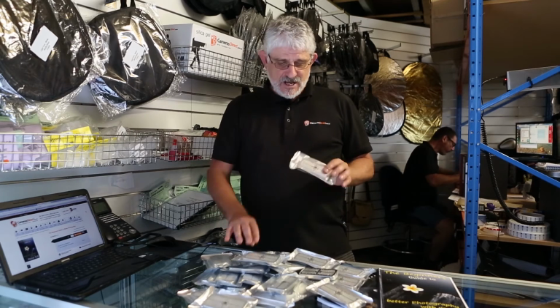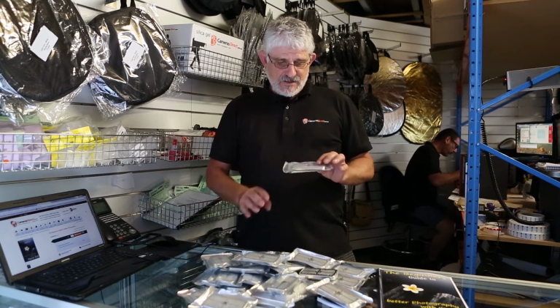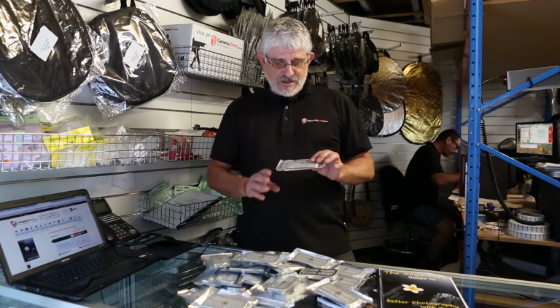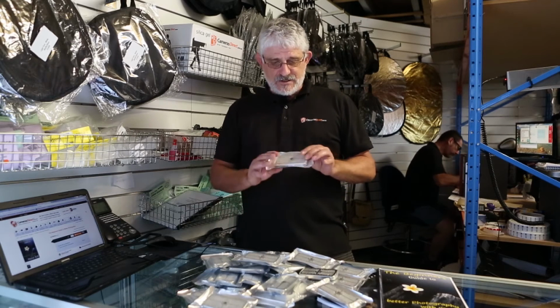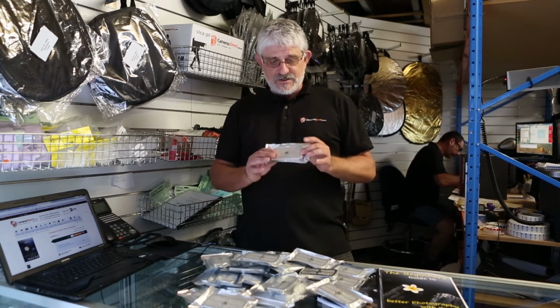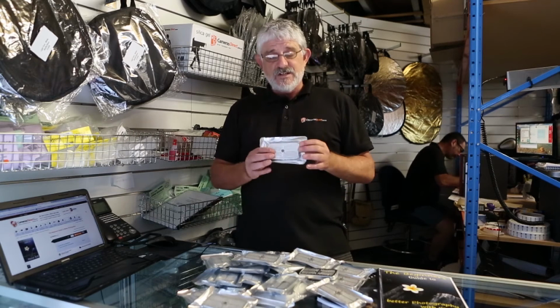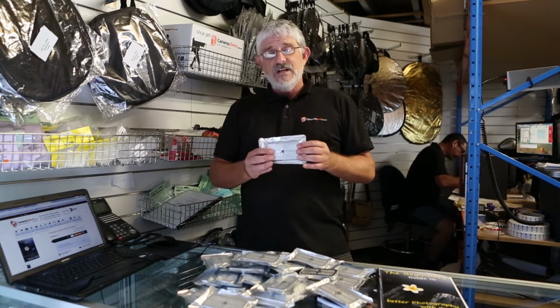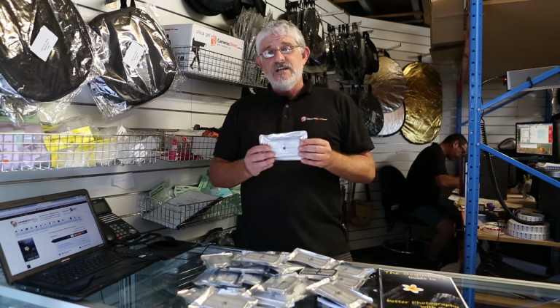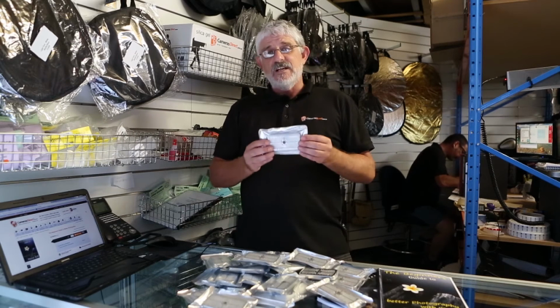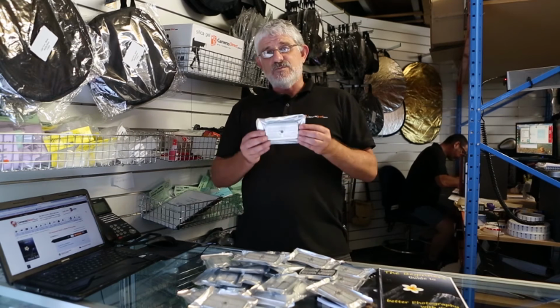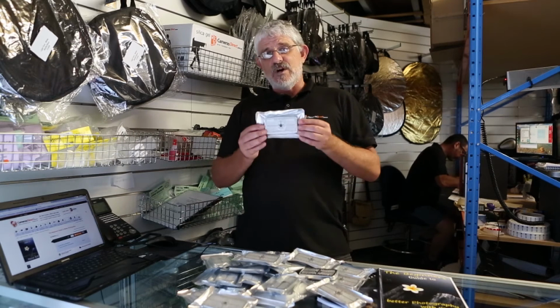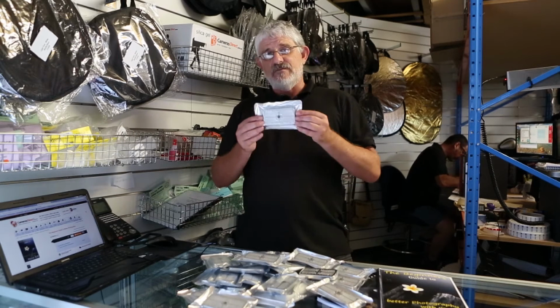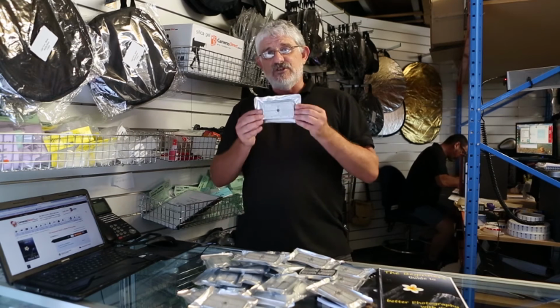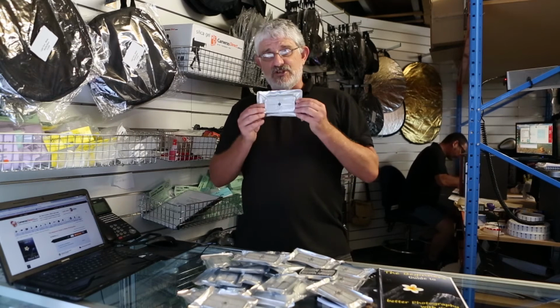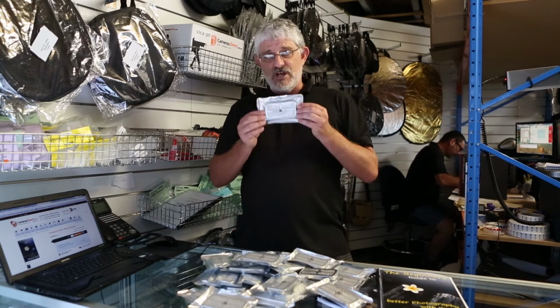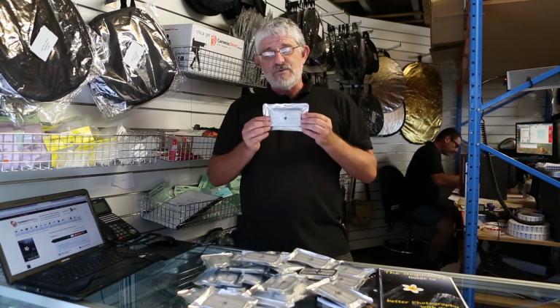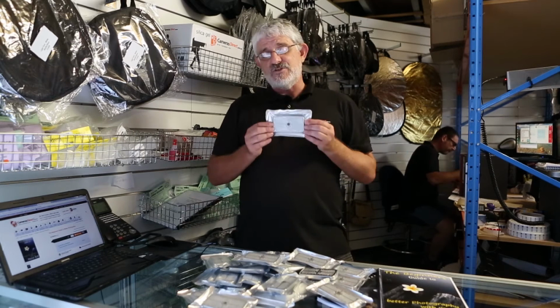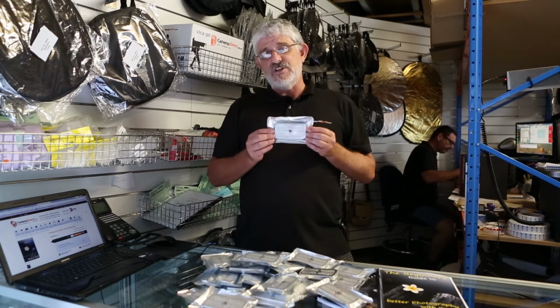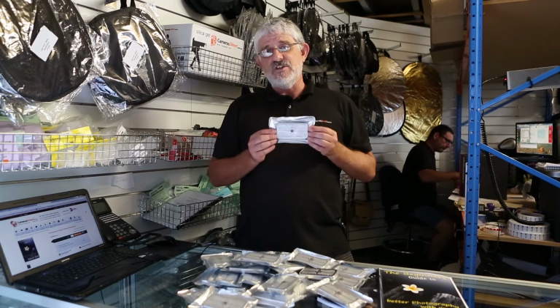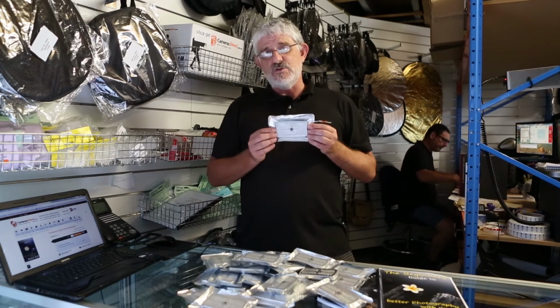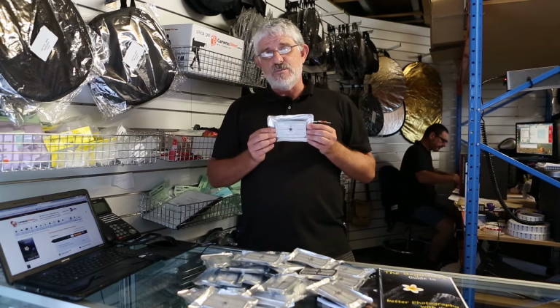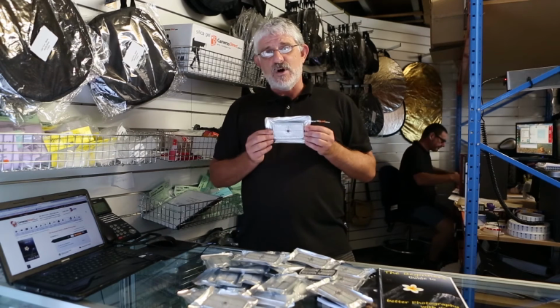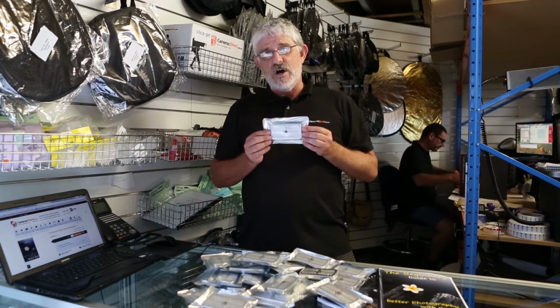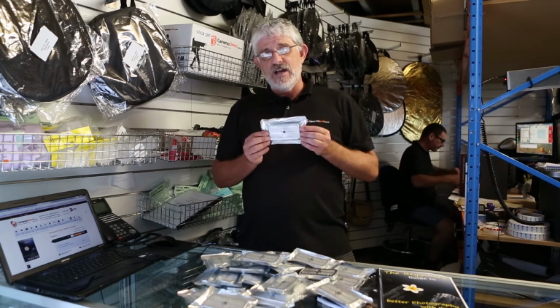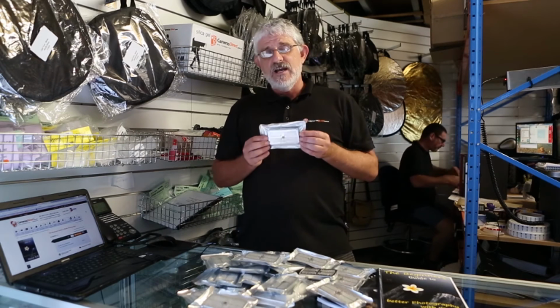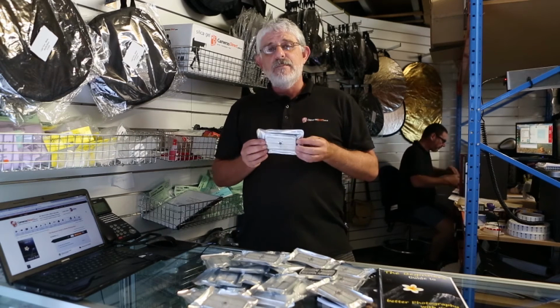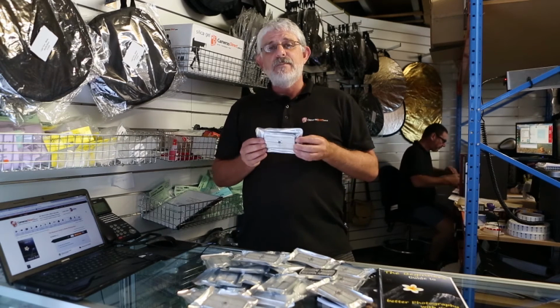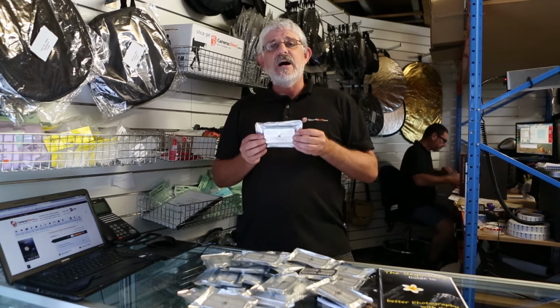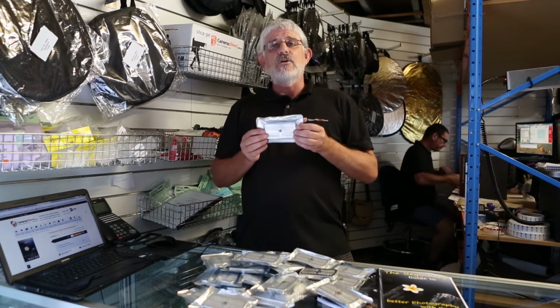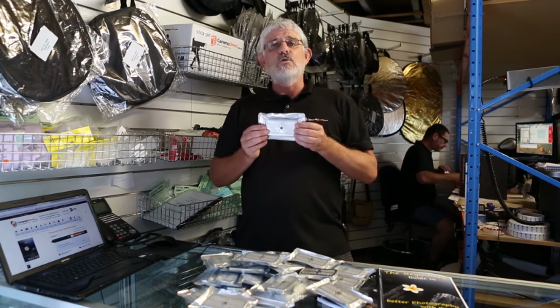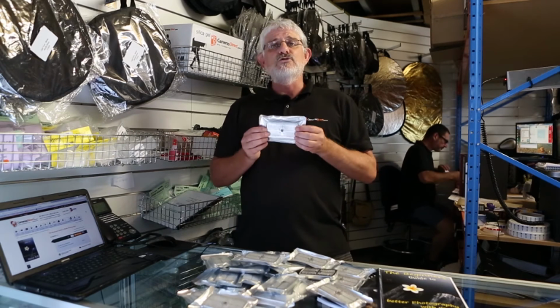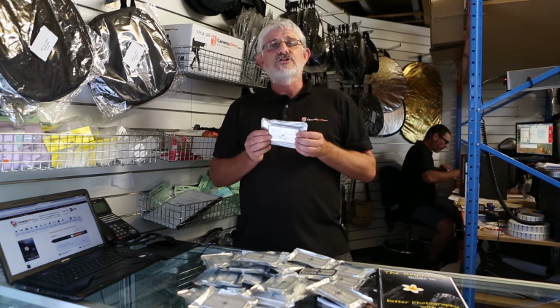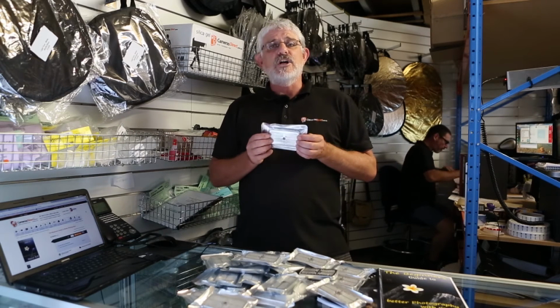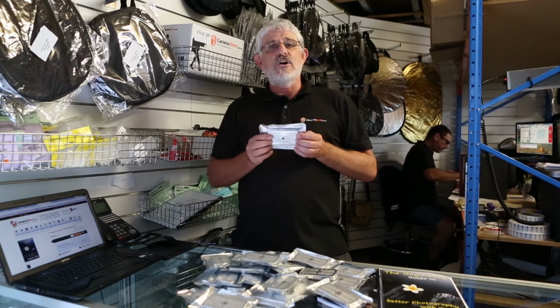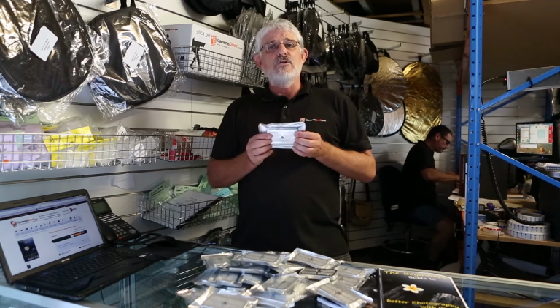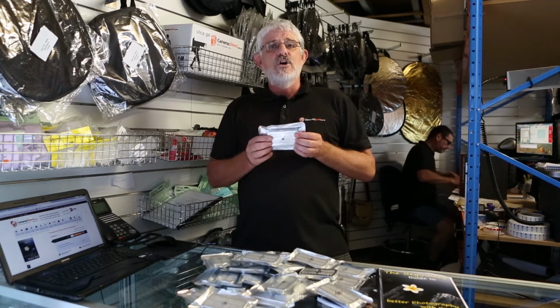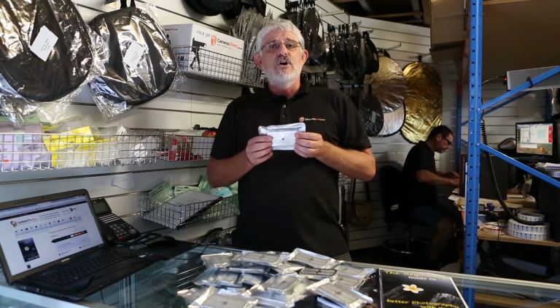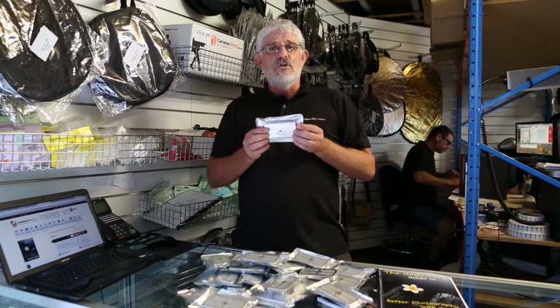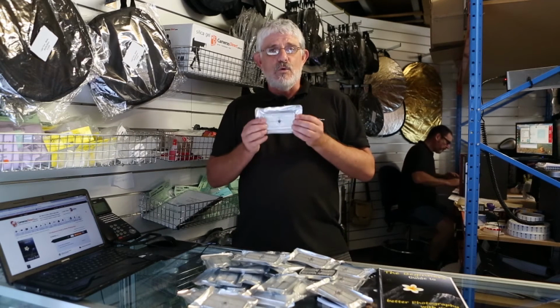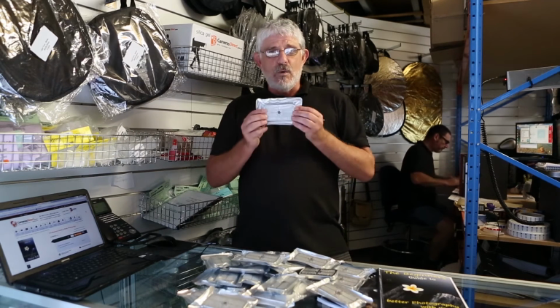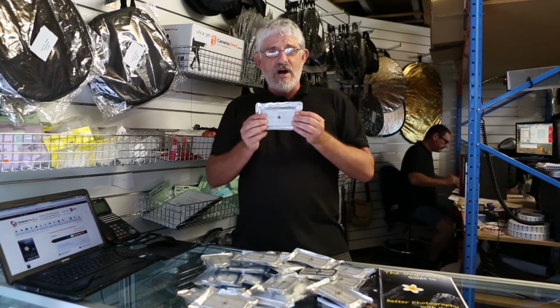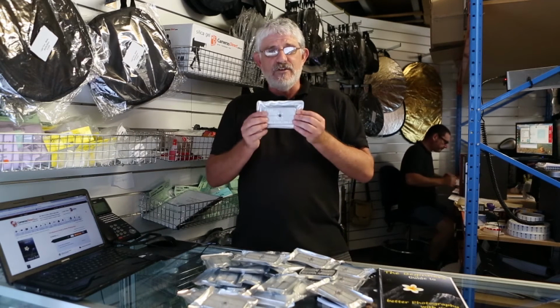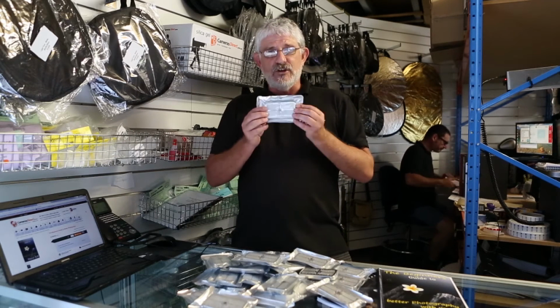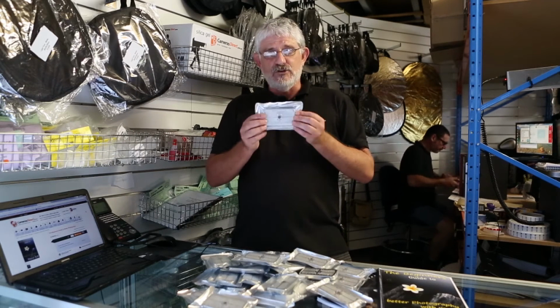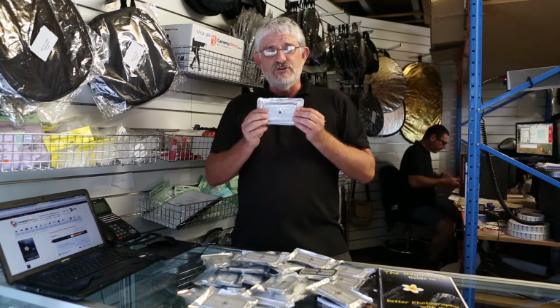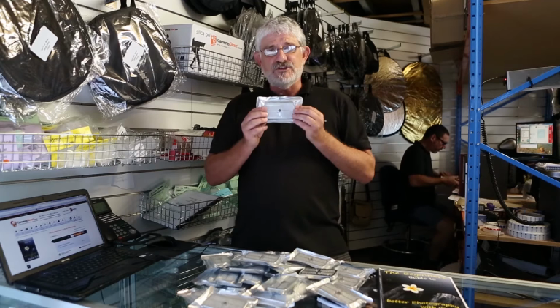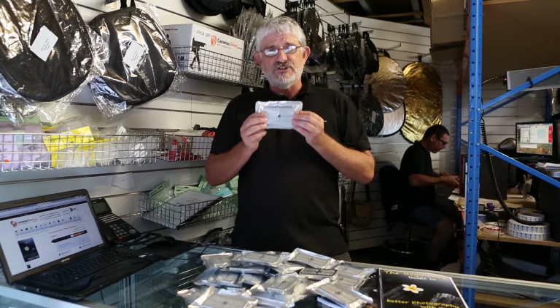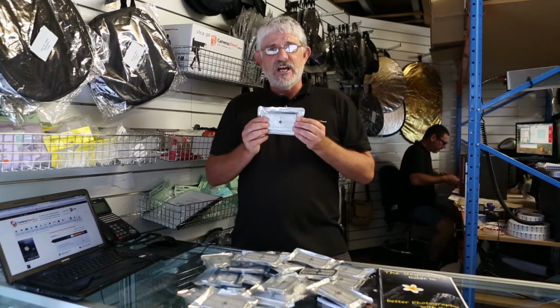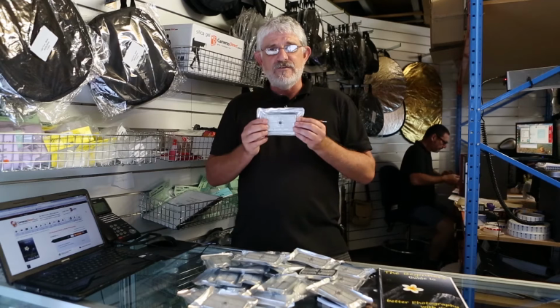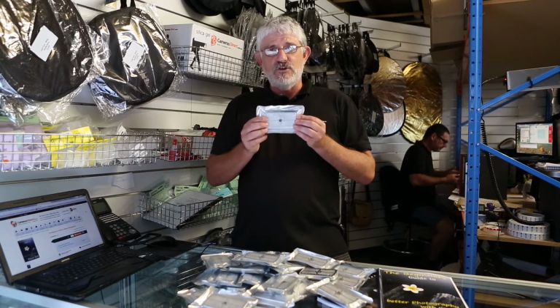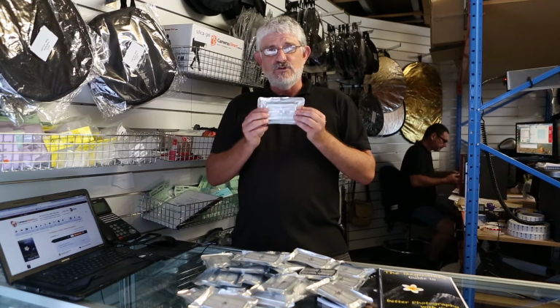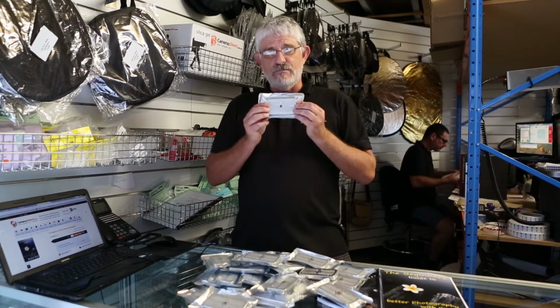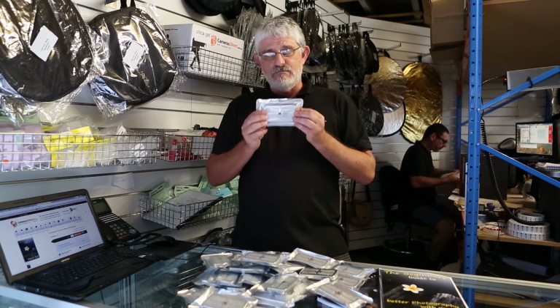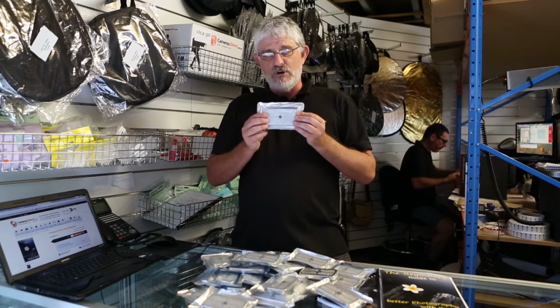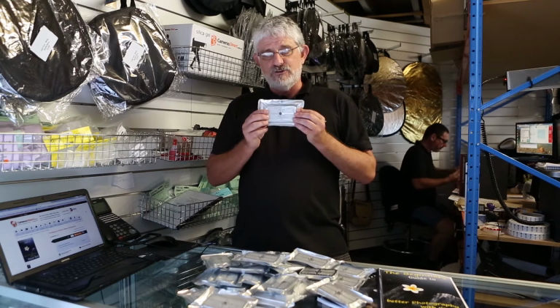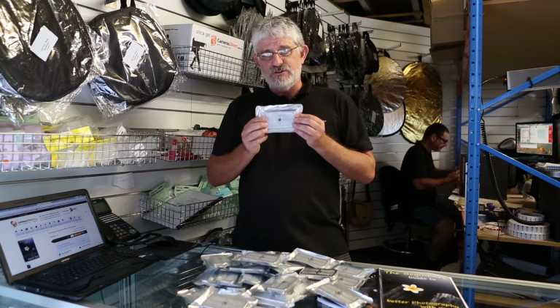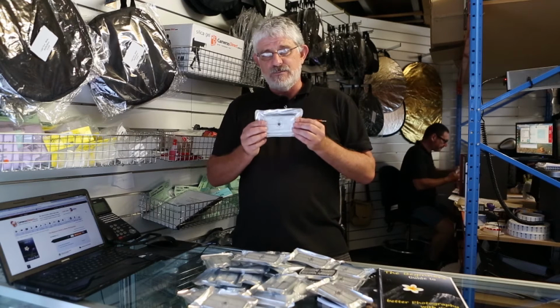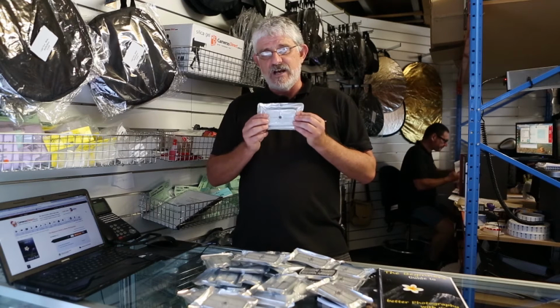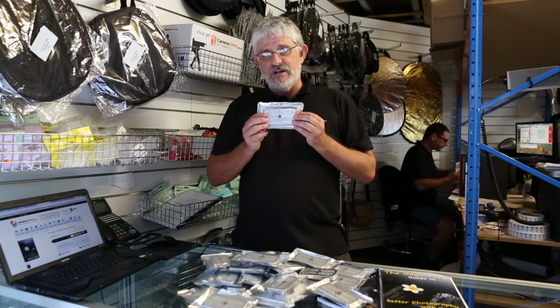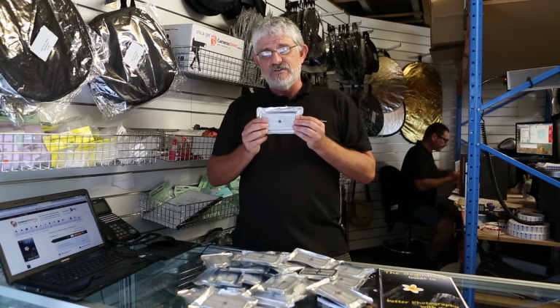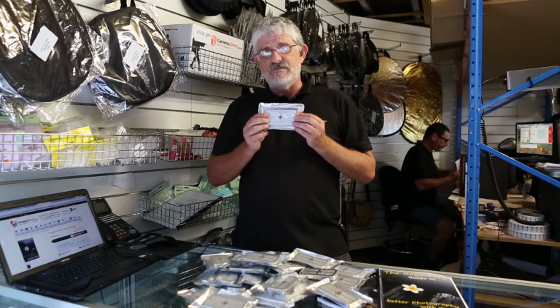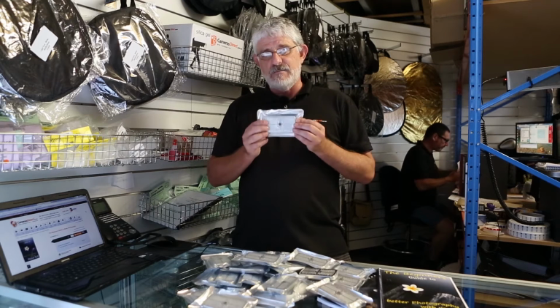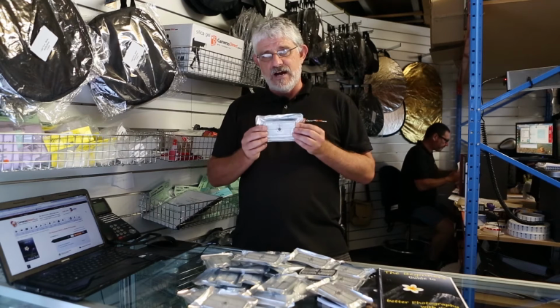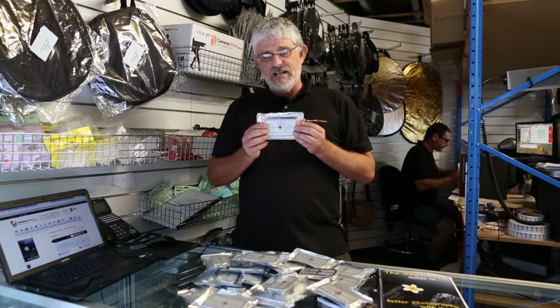This is one of the cheapest things you'll buy, but also the one that could save you the most amount of money.